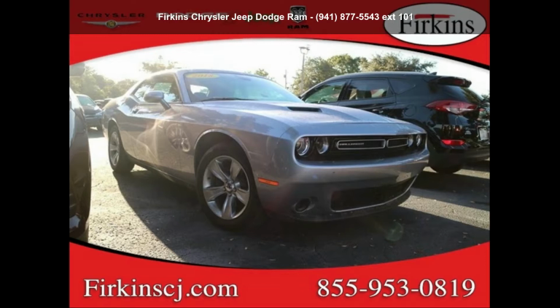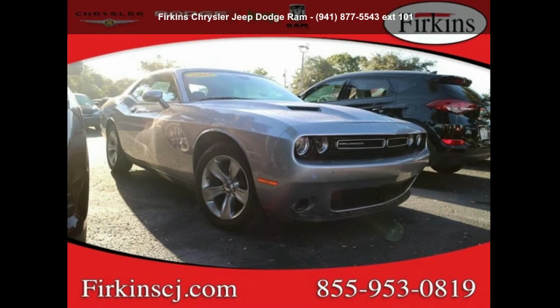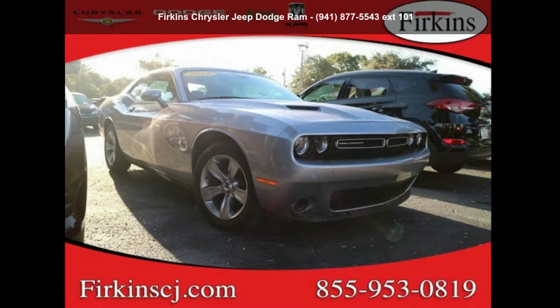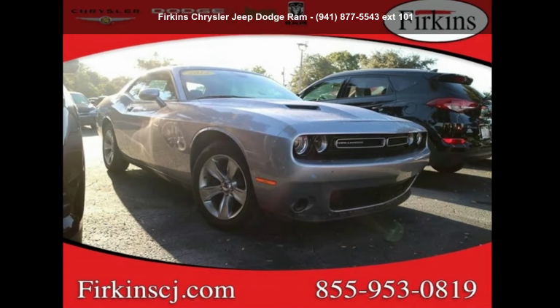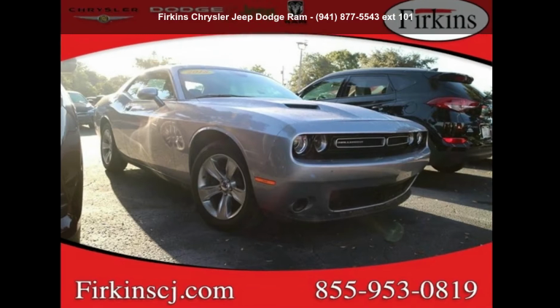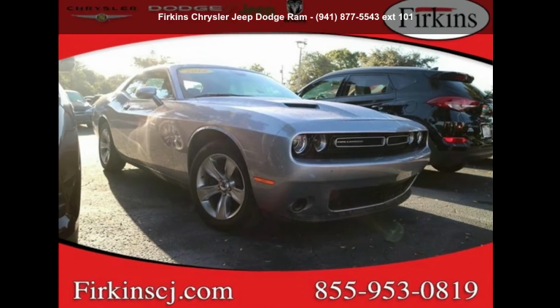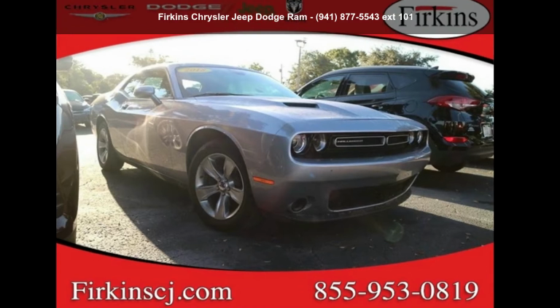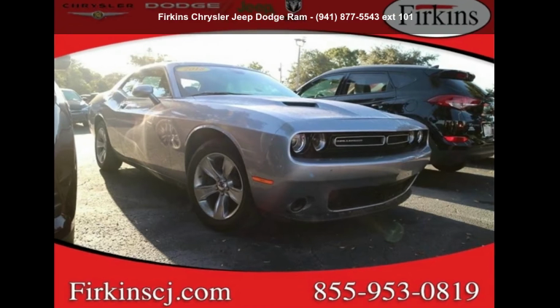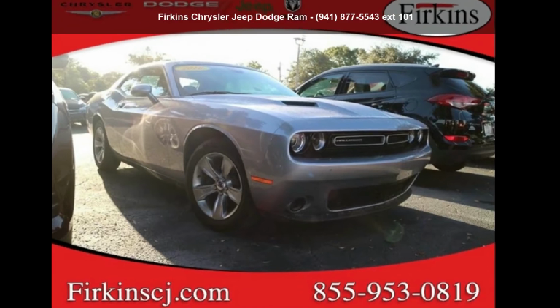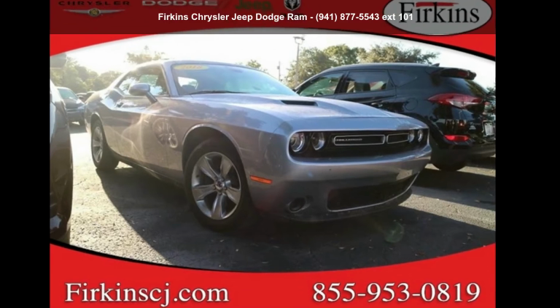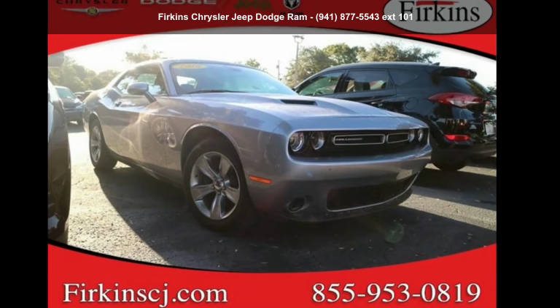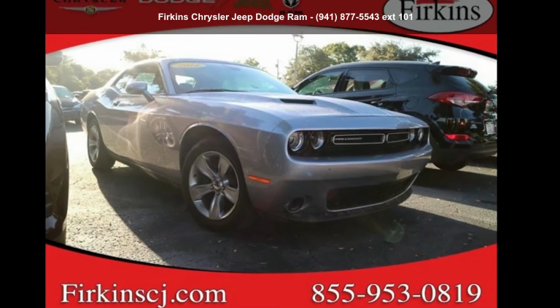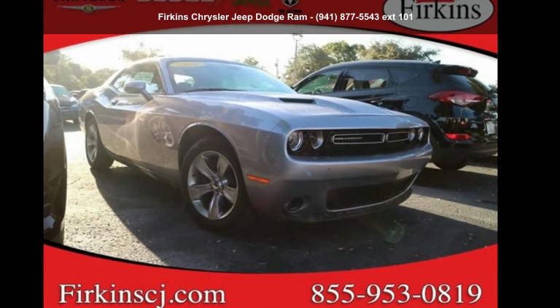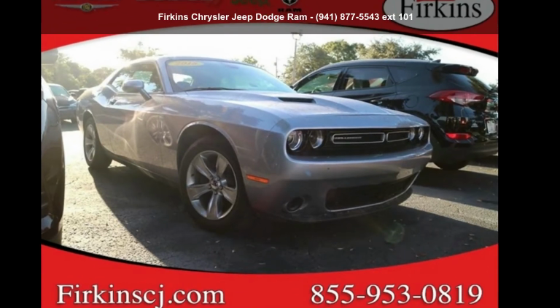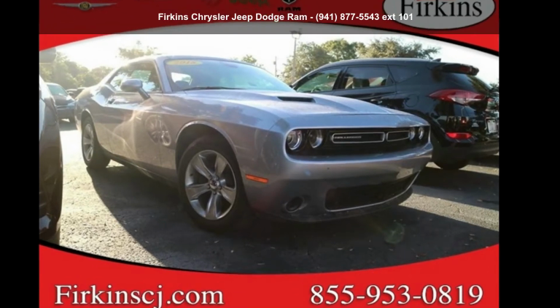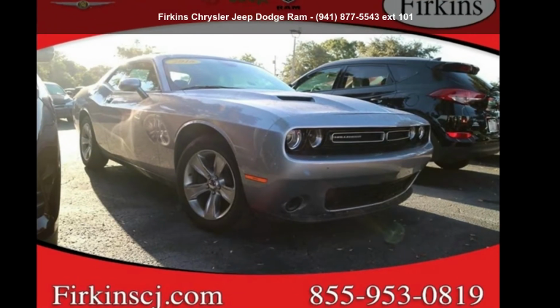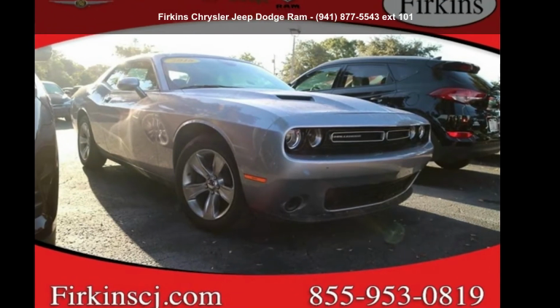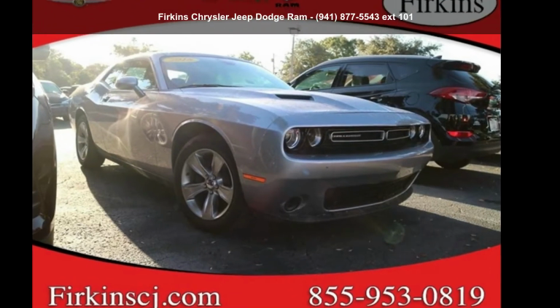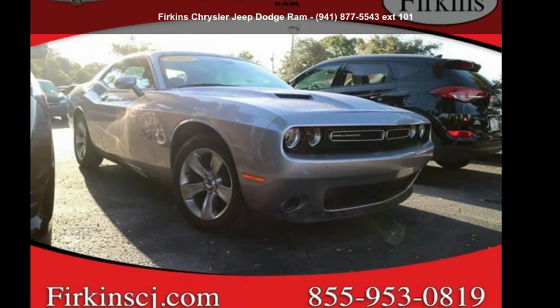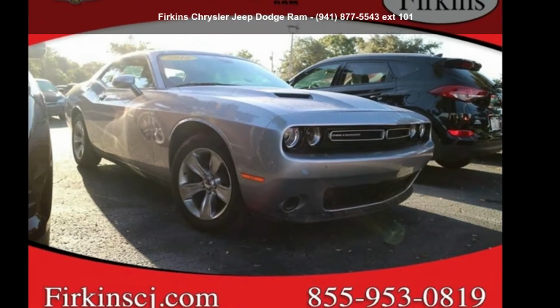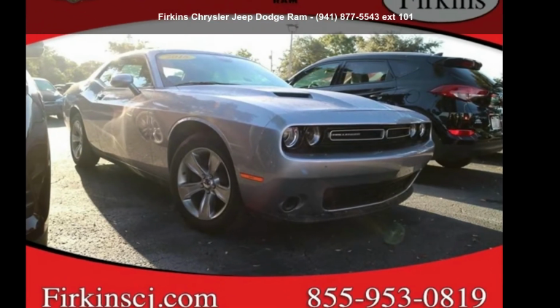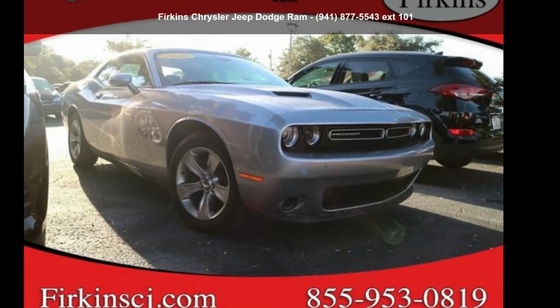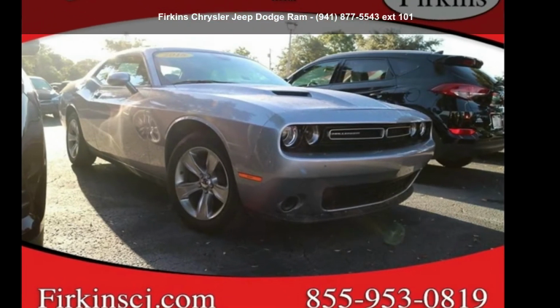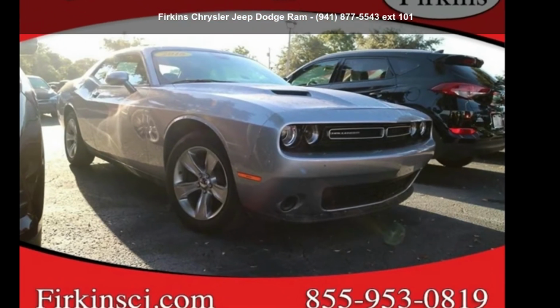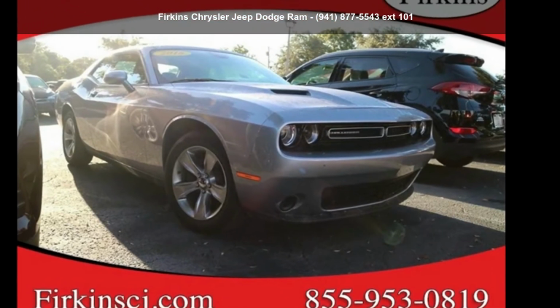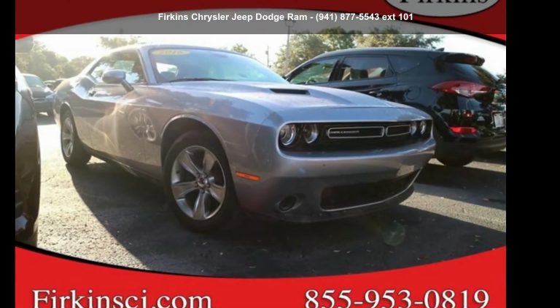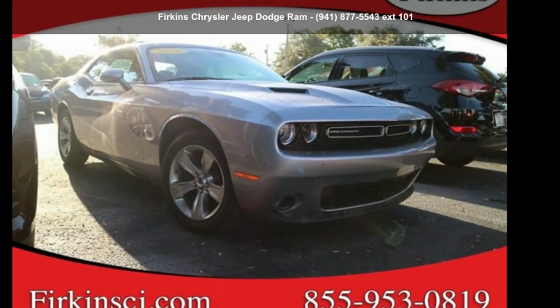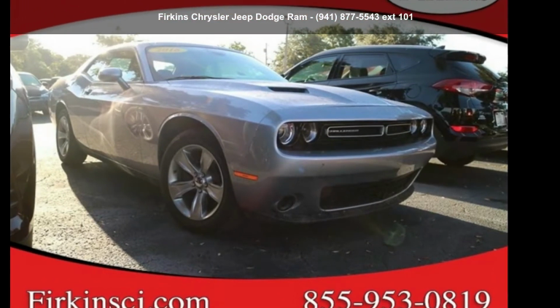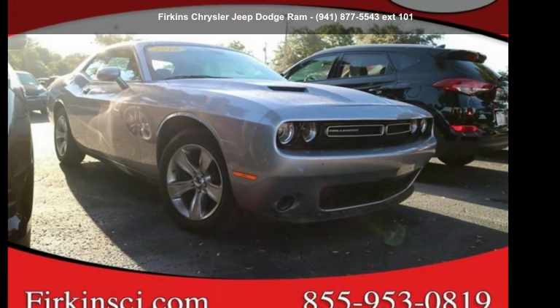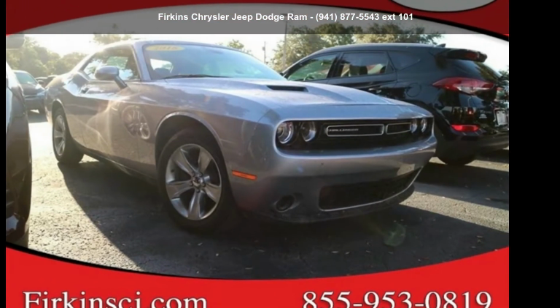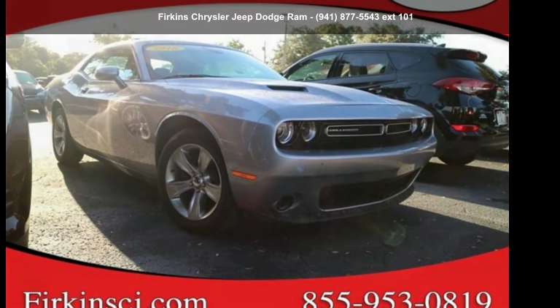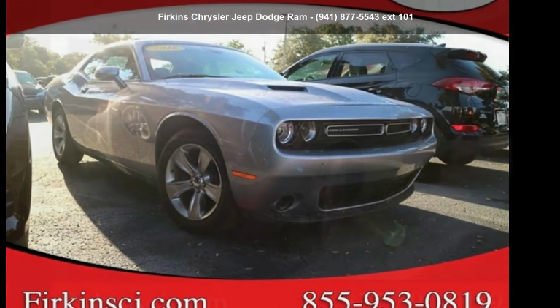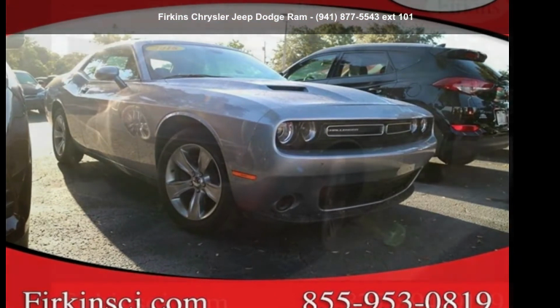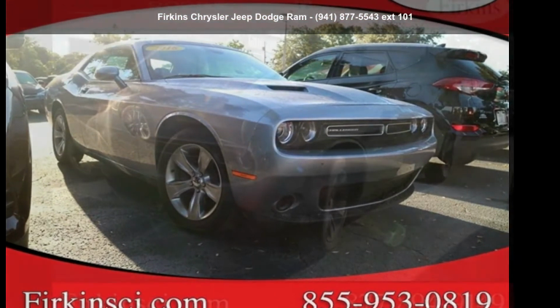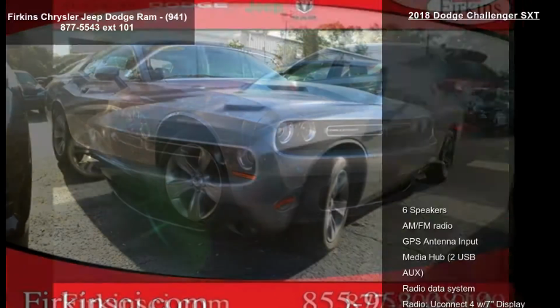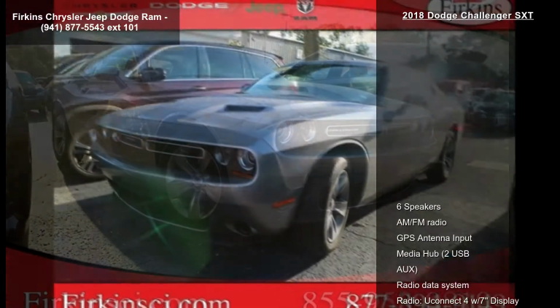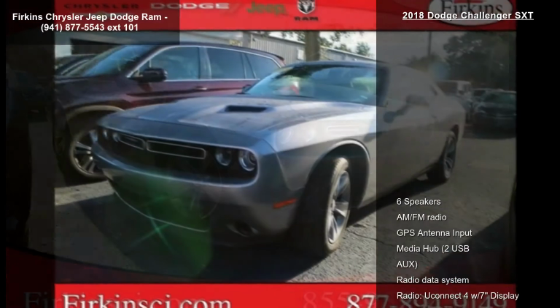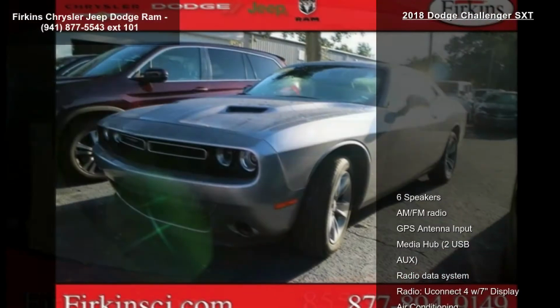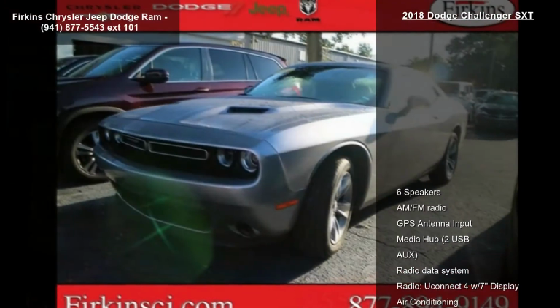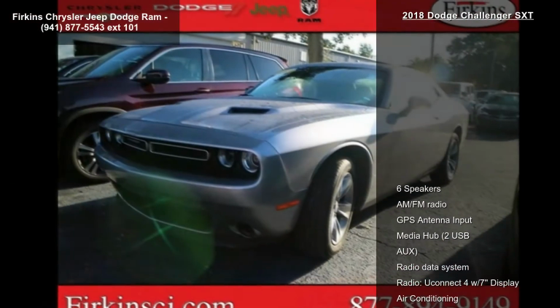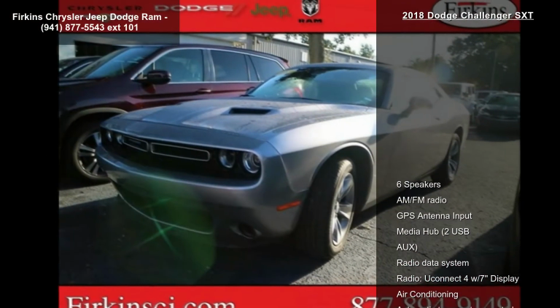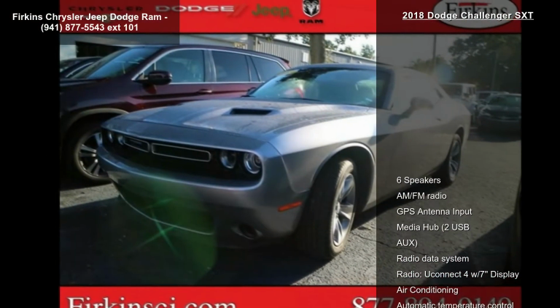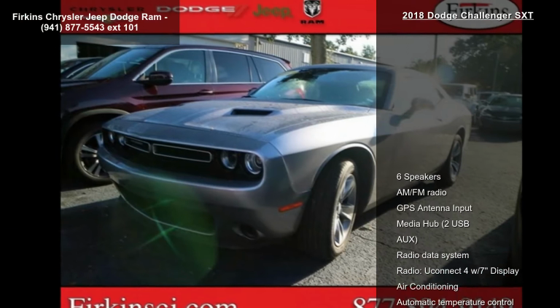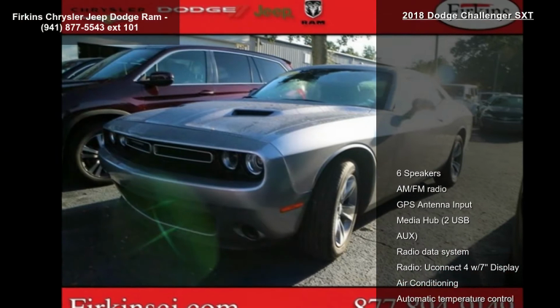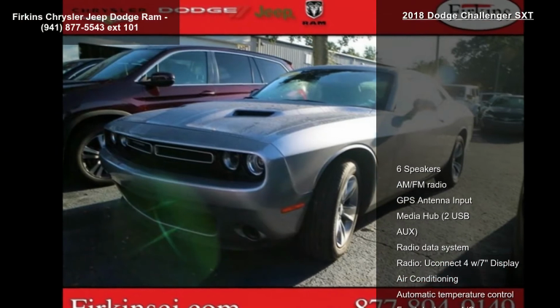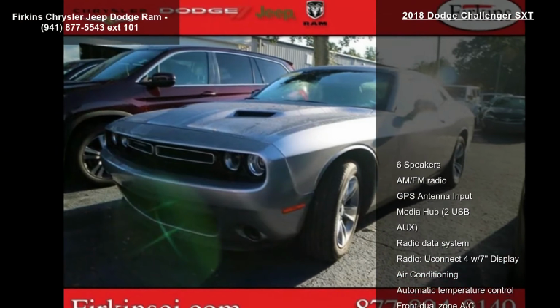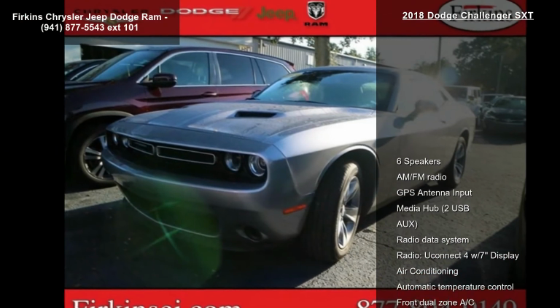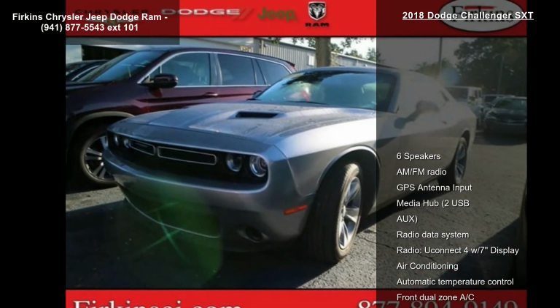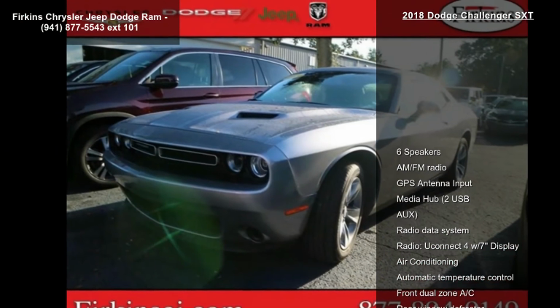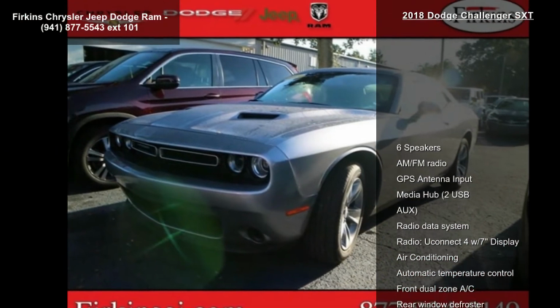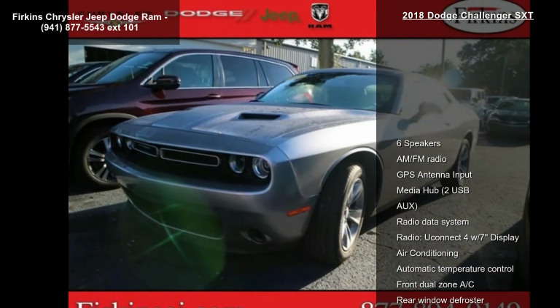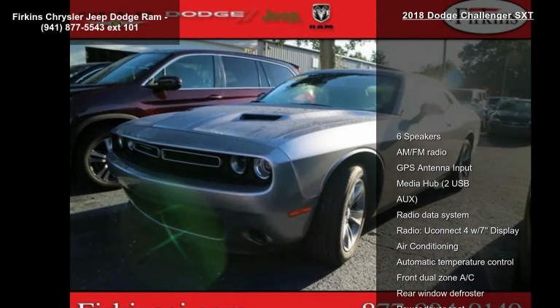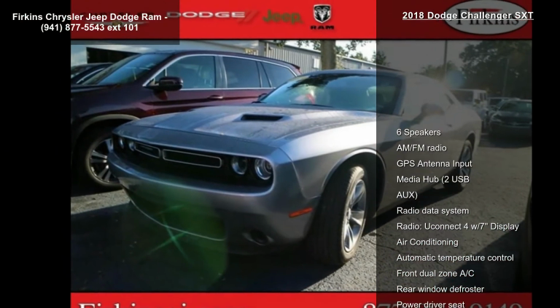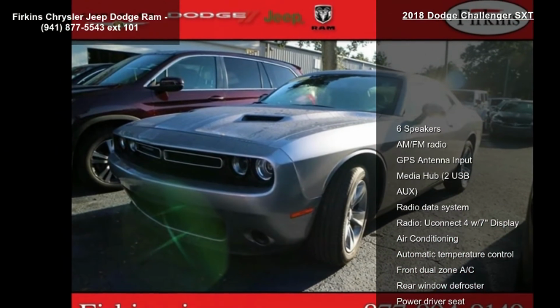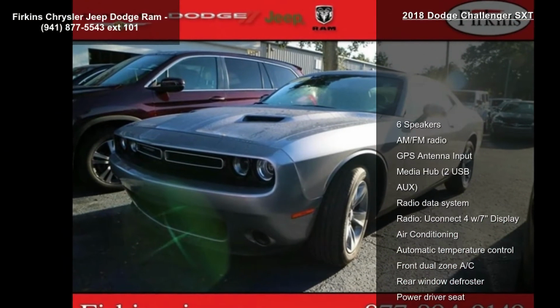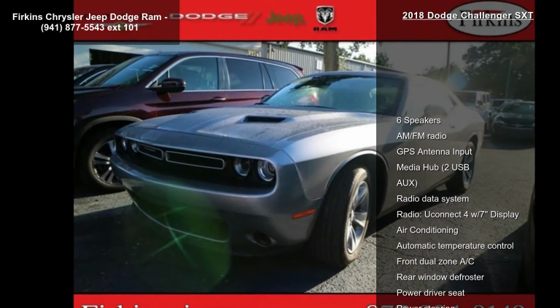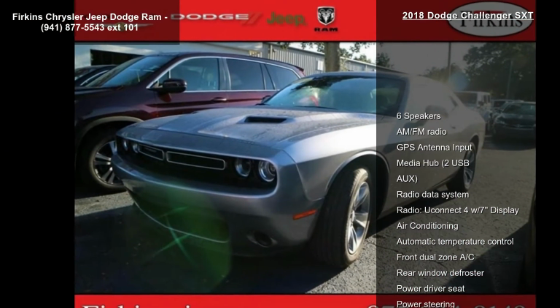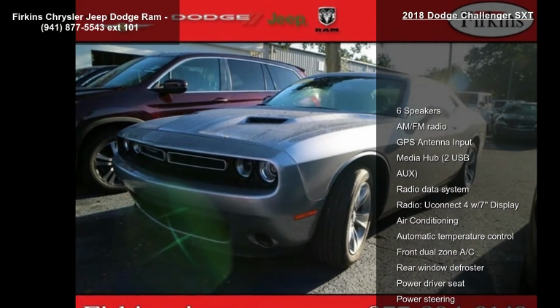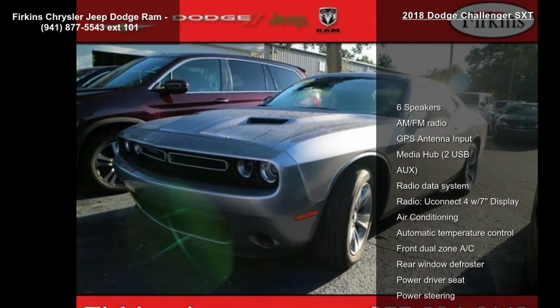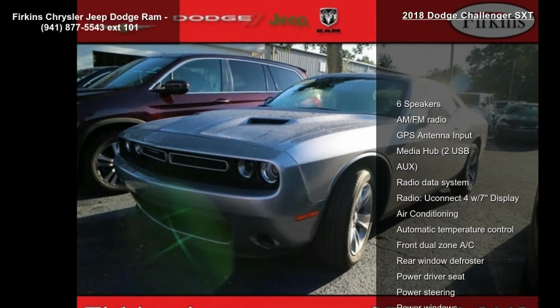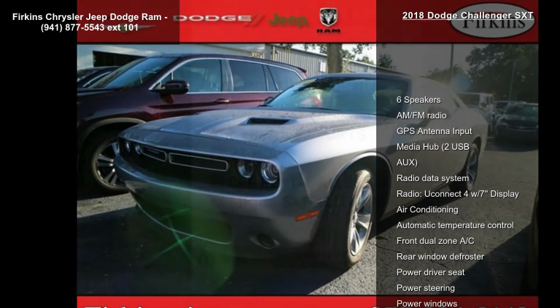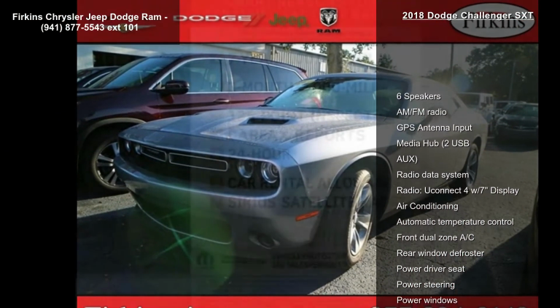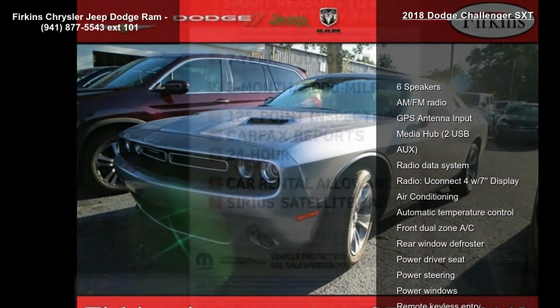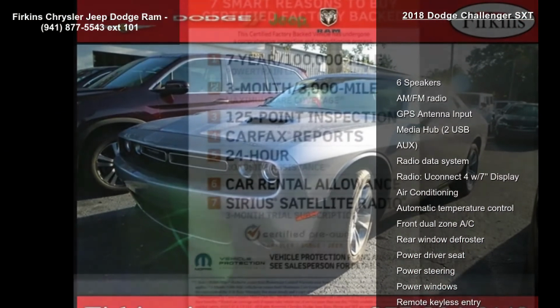Step into the Dodge 2018 Challenger SXT. If you are looking for a first-rate auto, this one could be yours today.